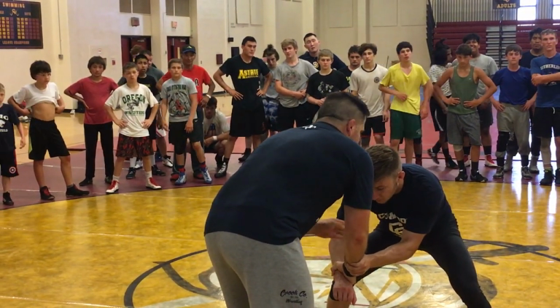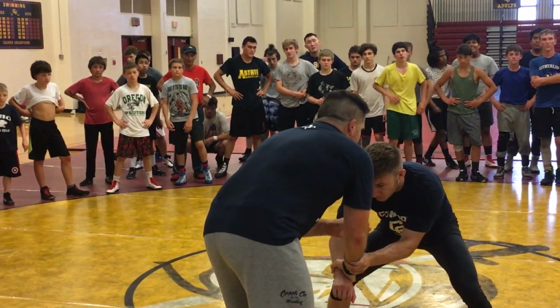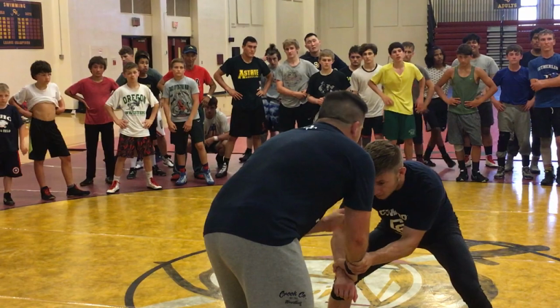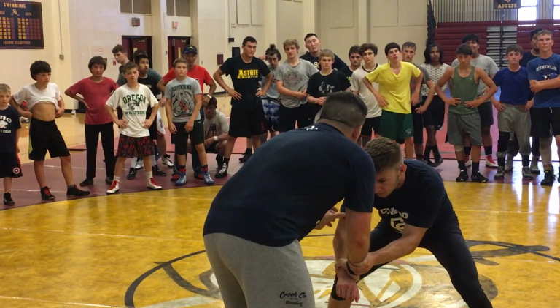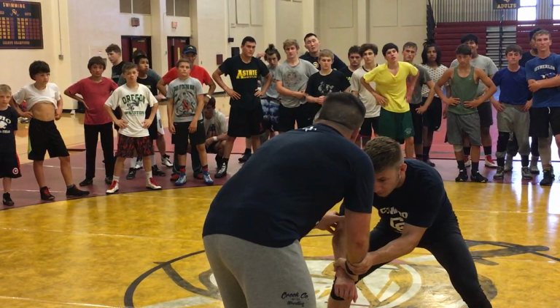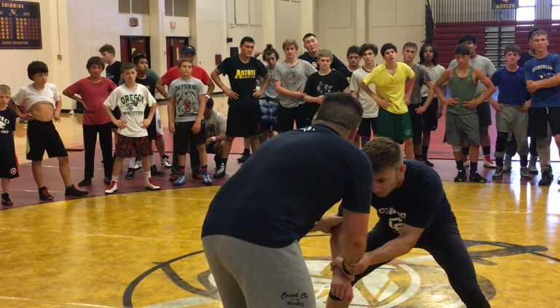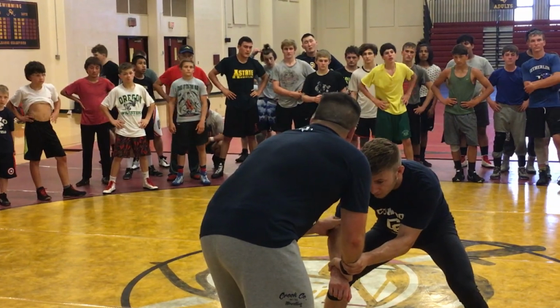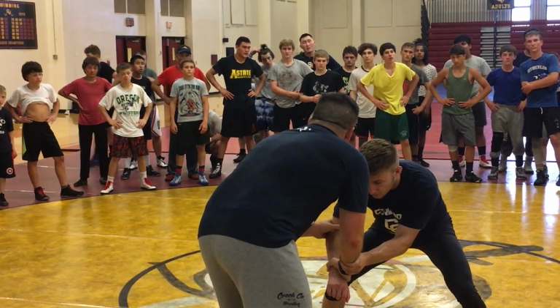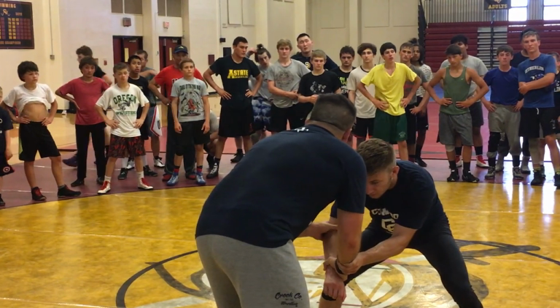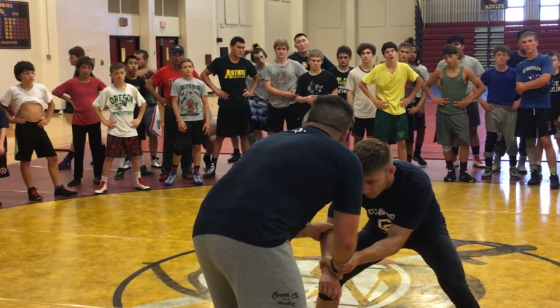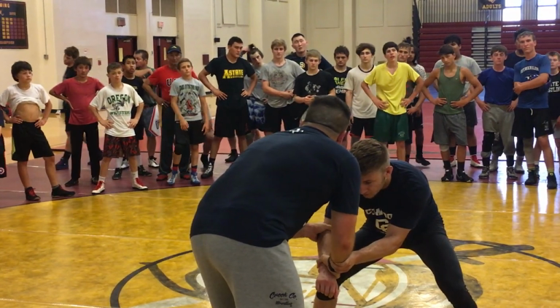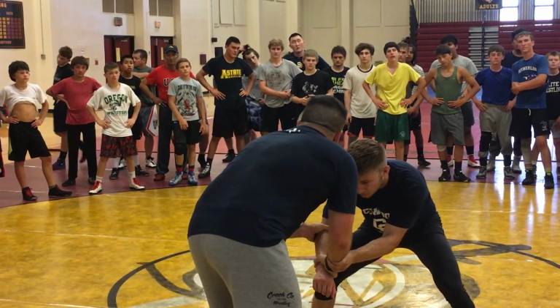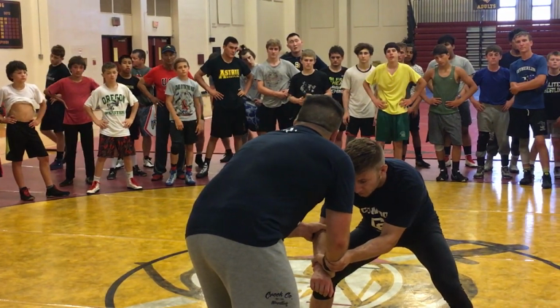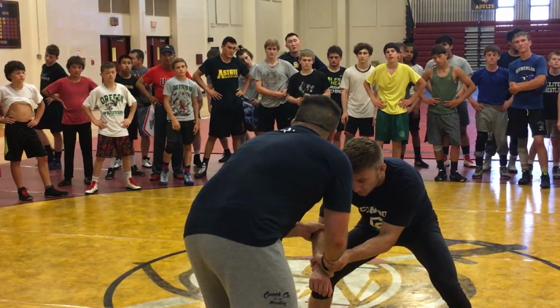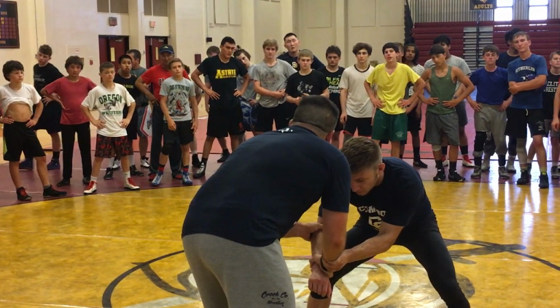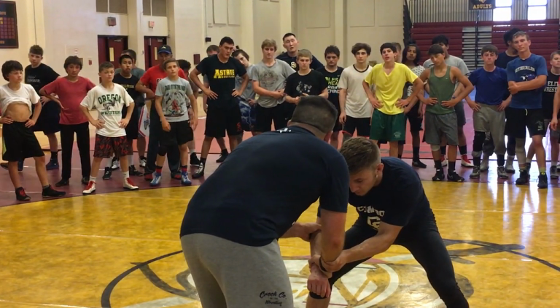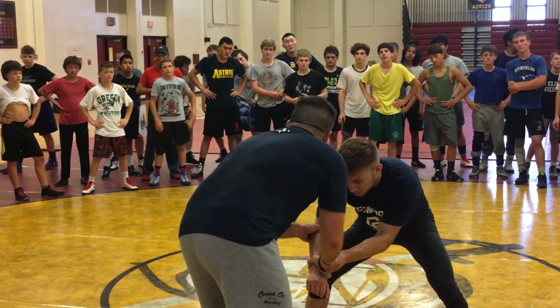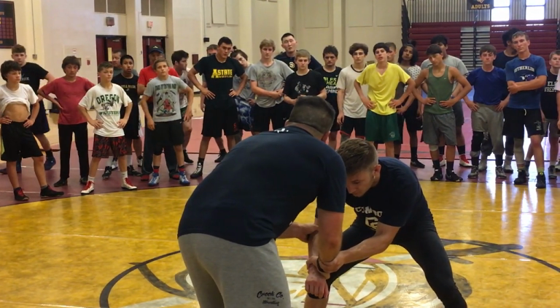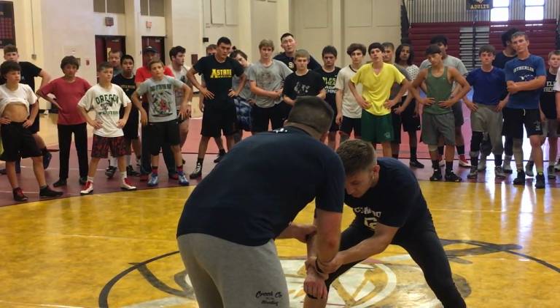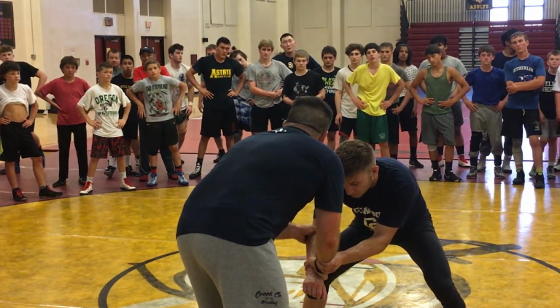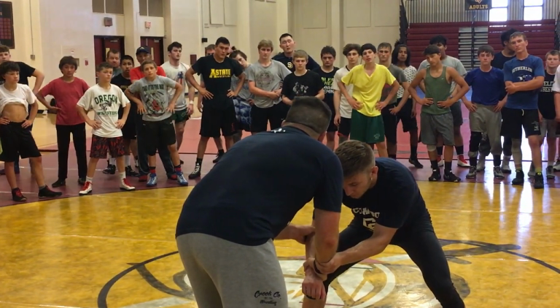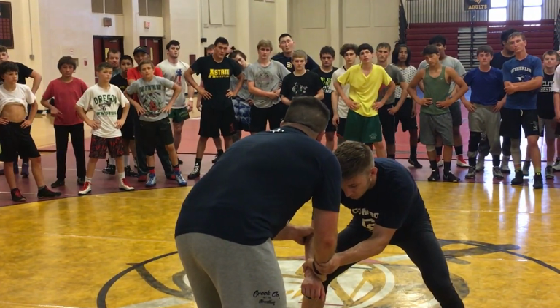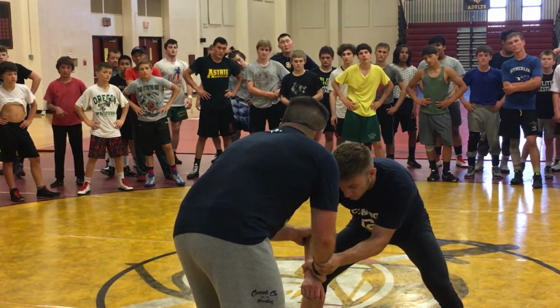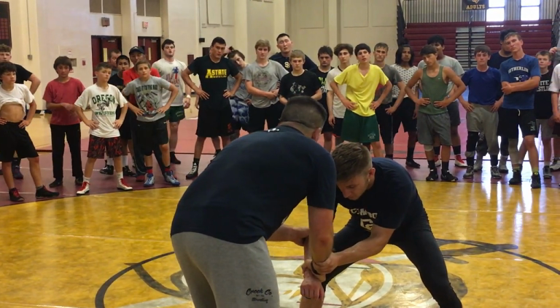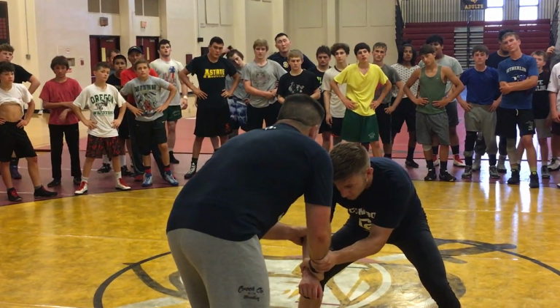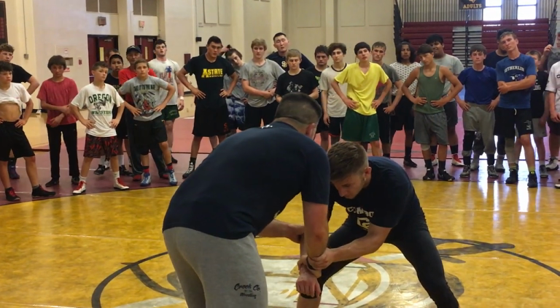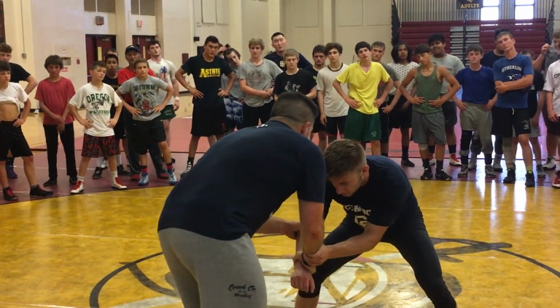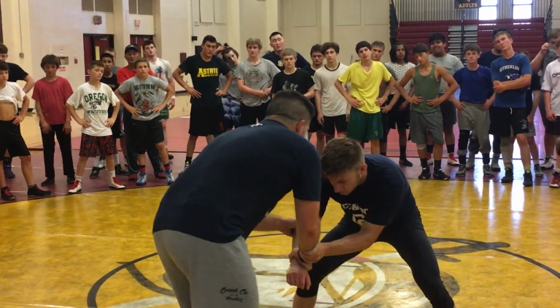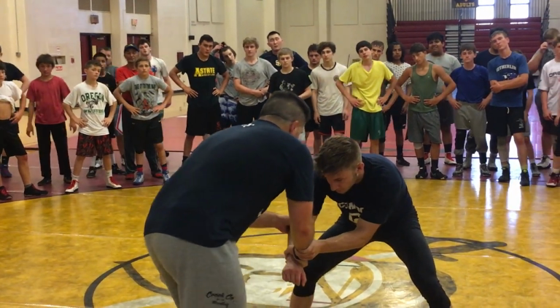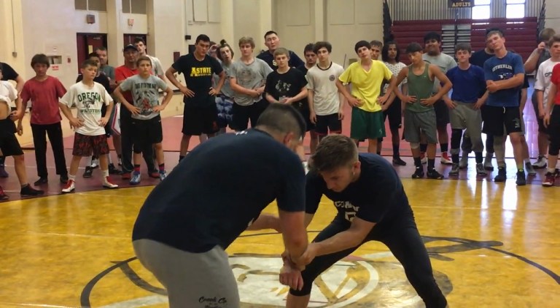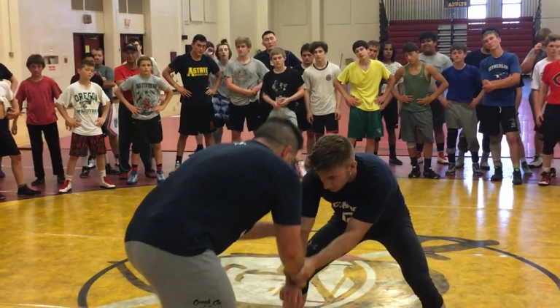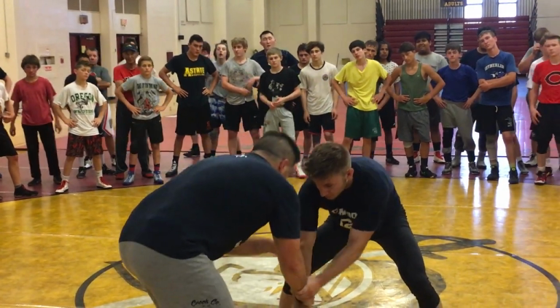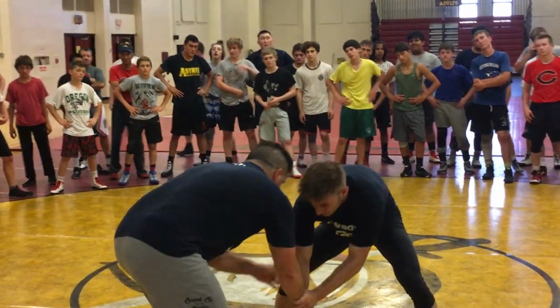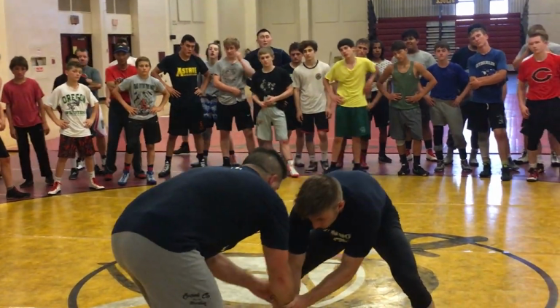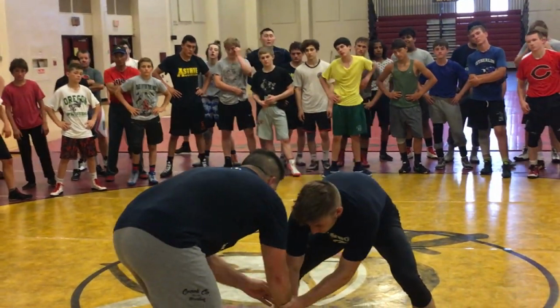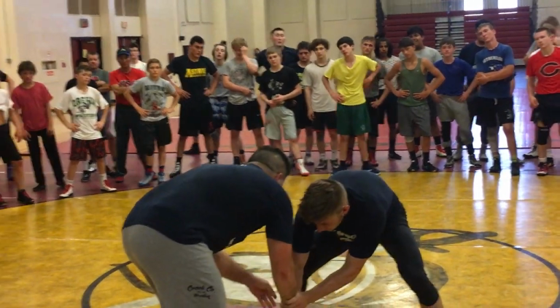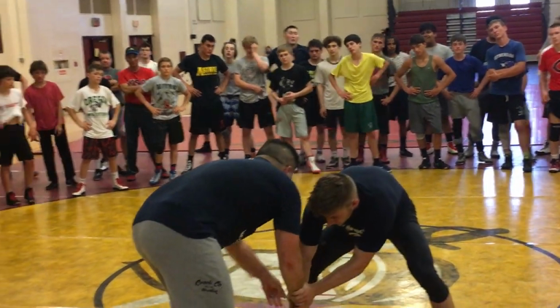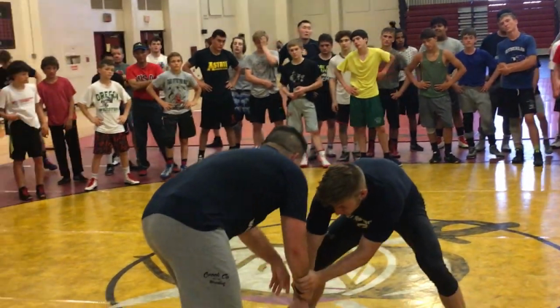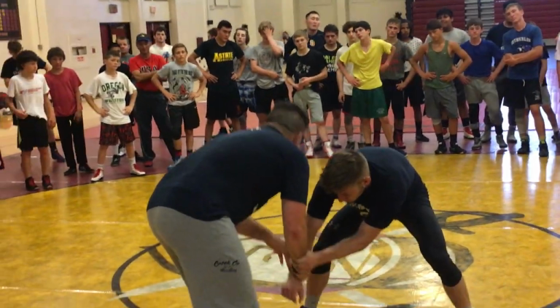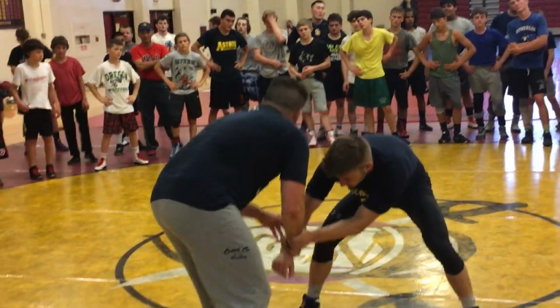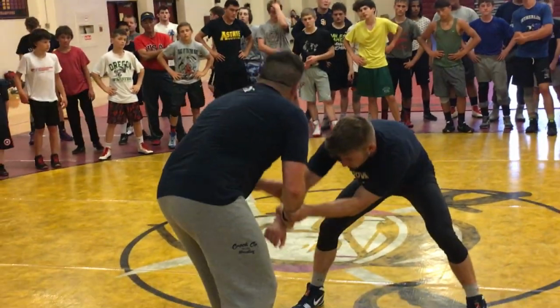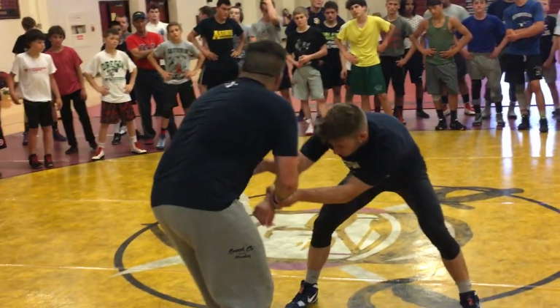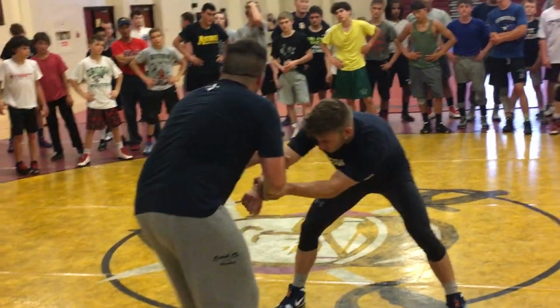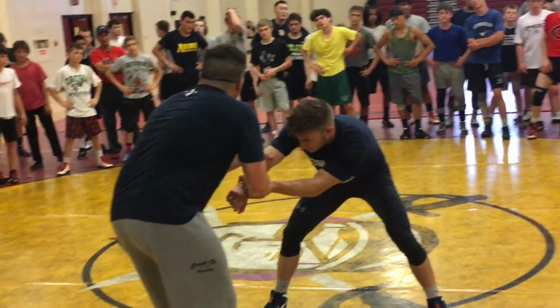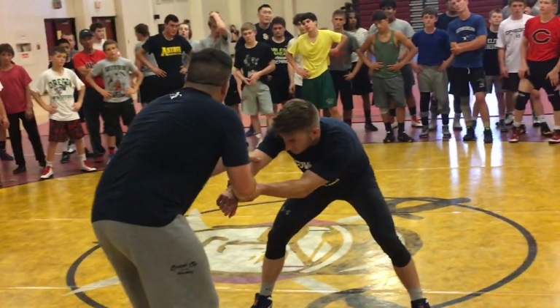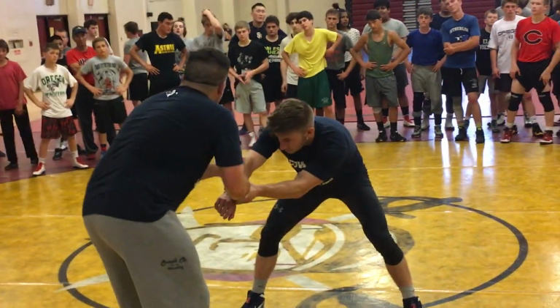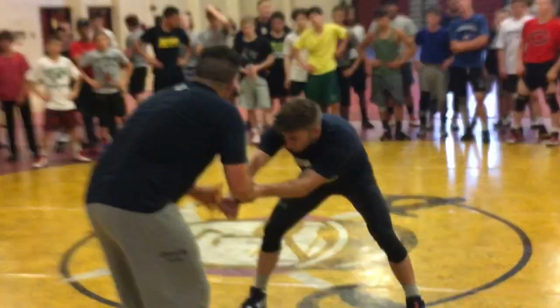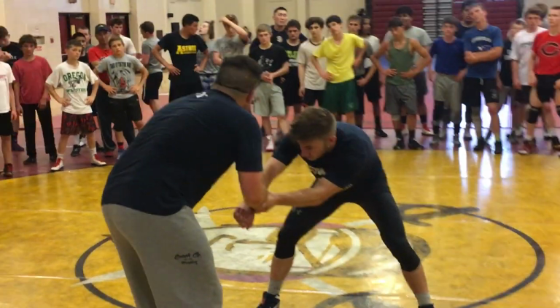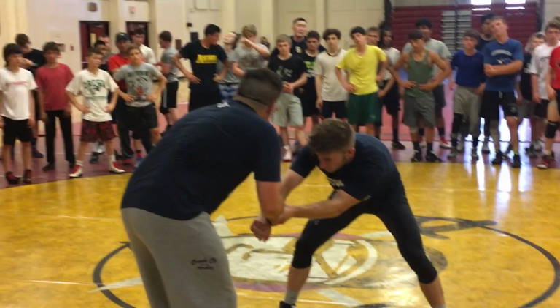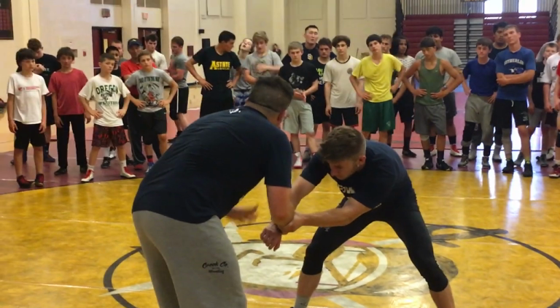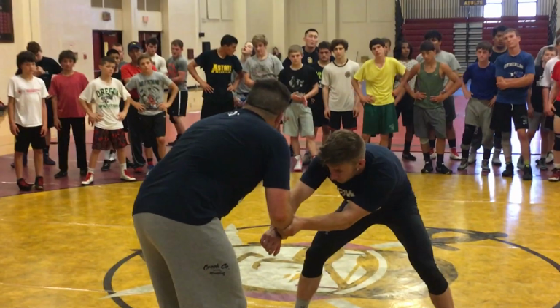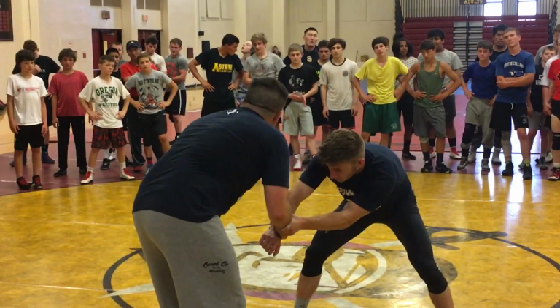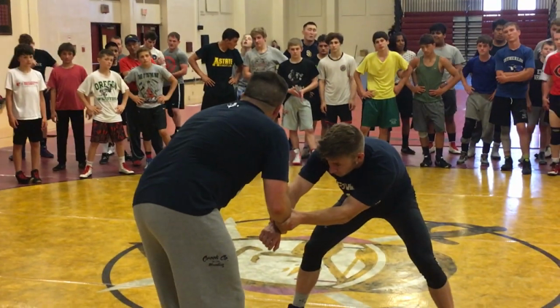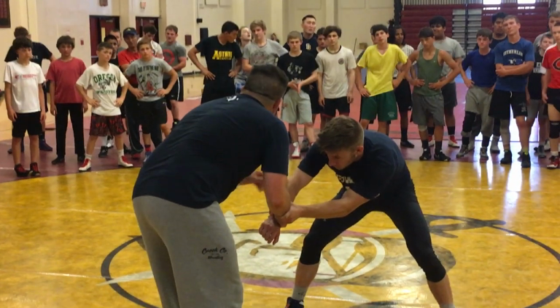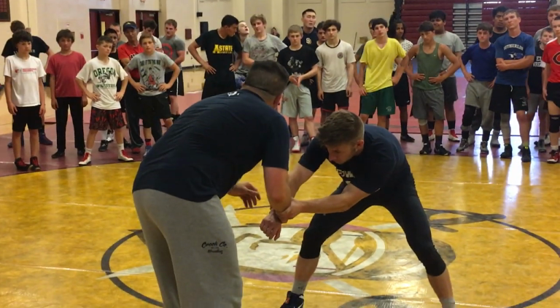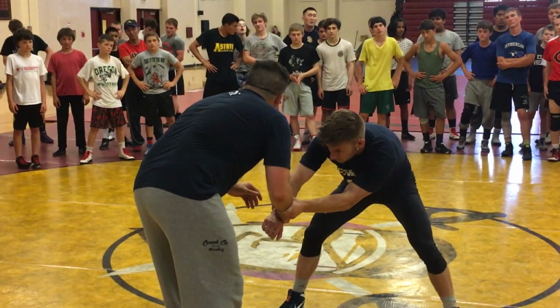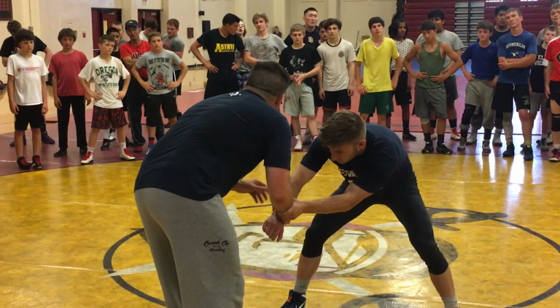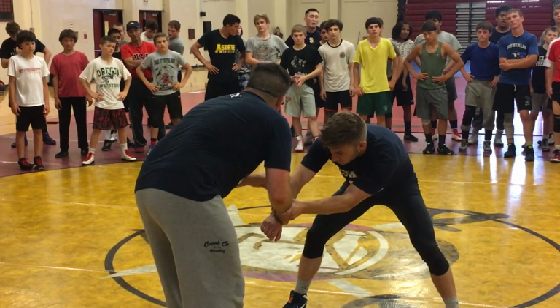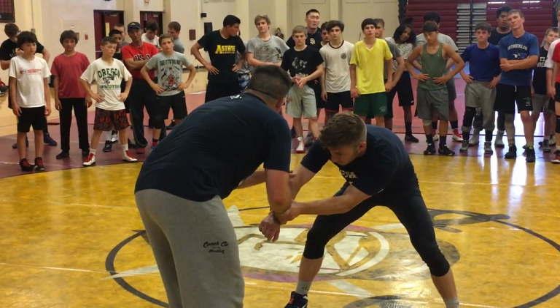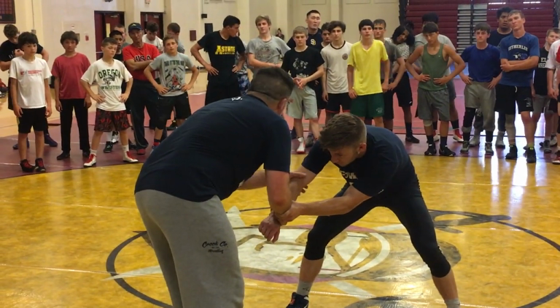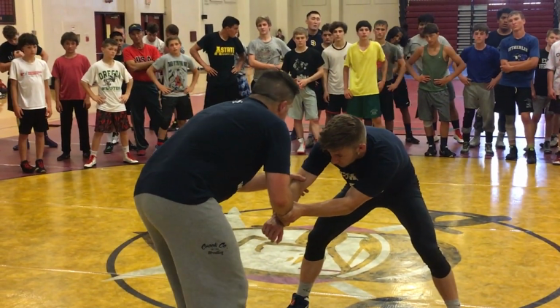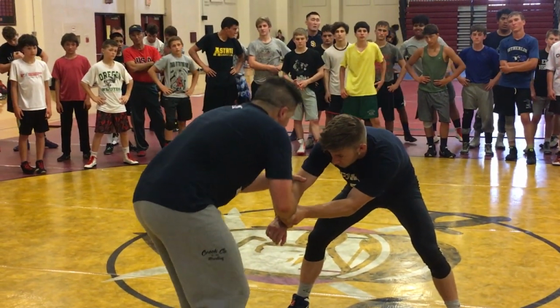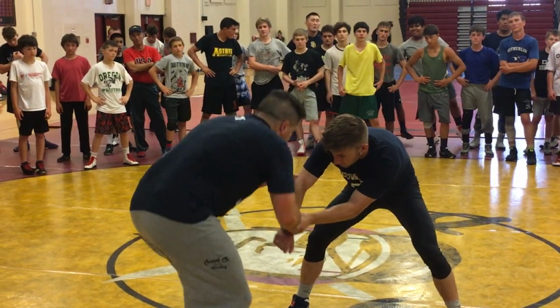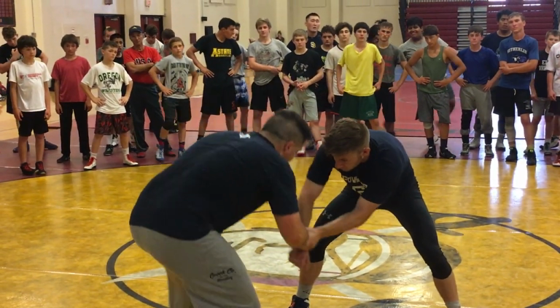There are two things I can do. The first thing I would probably do is bring this hand to the foot and just hit a low single, like a little sweep here.